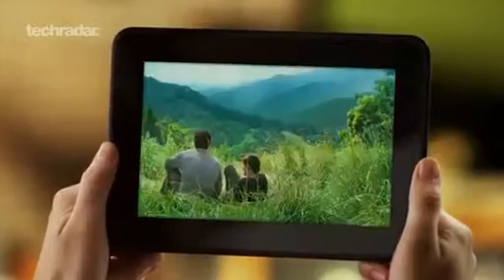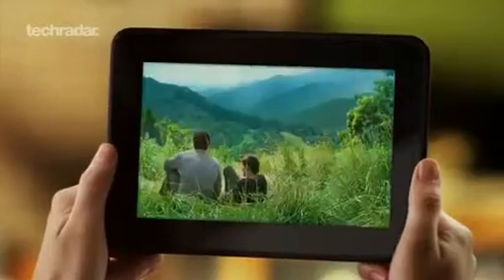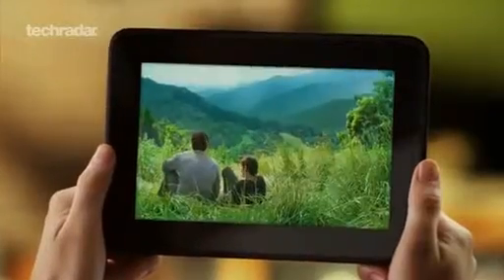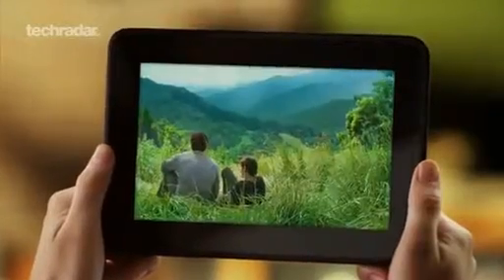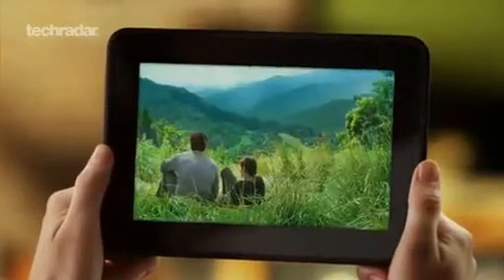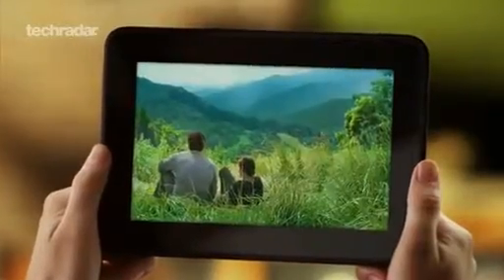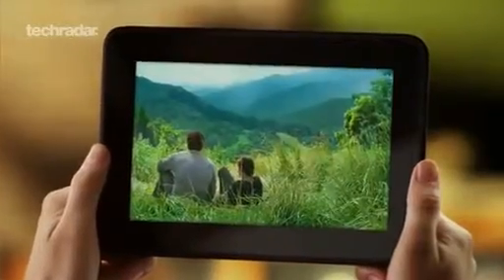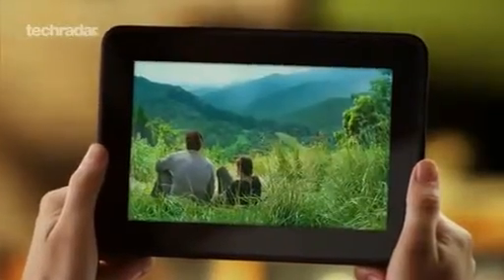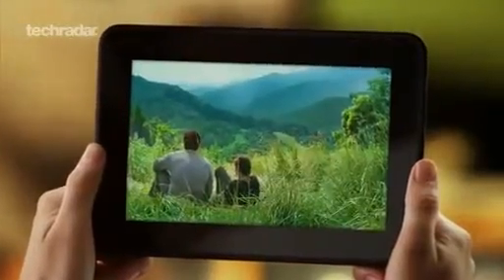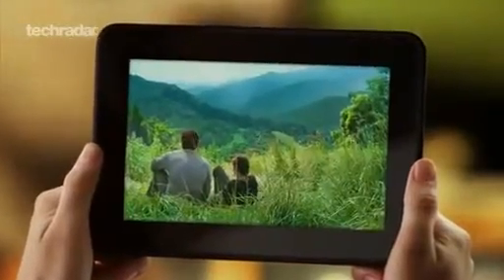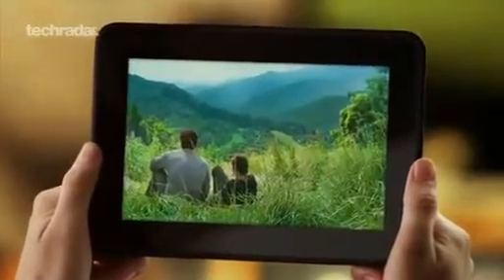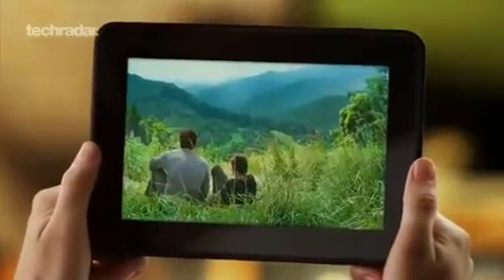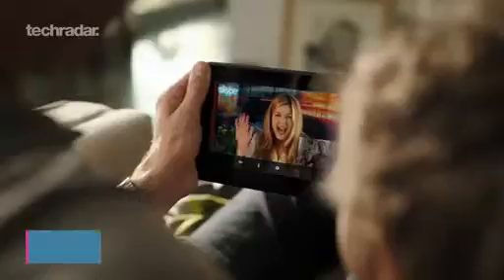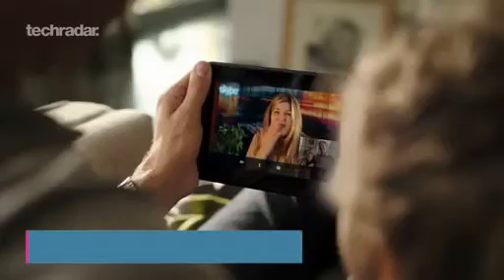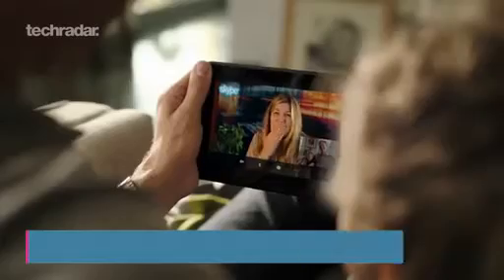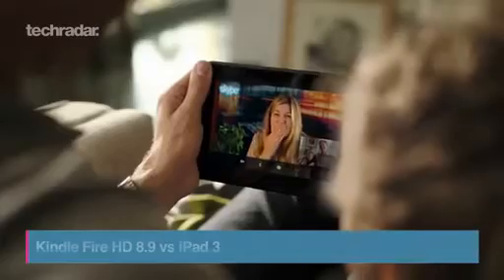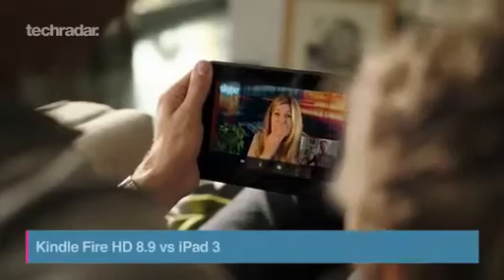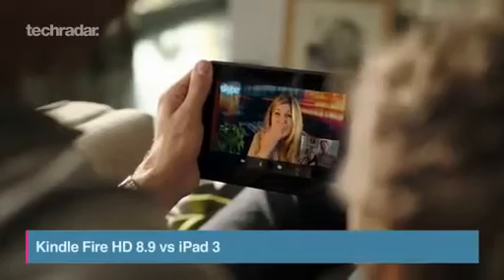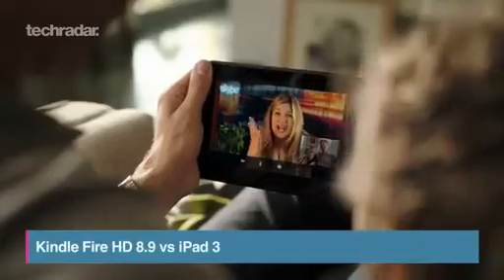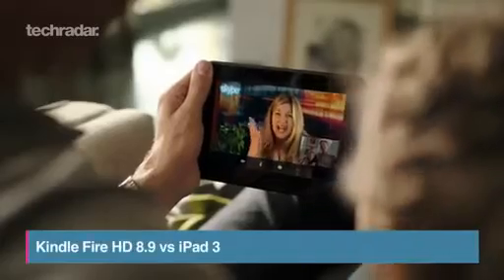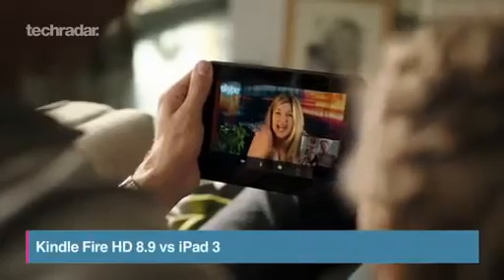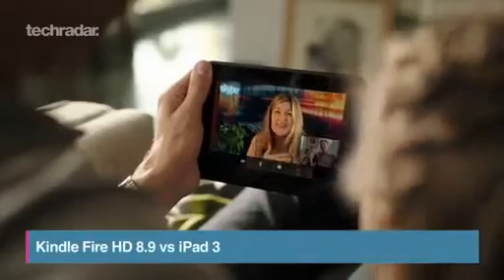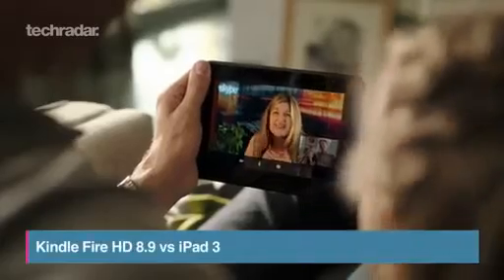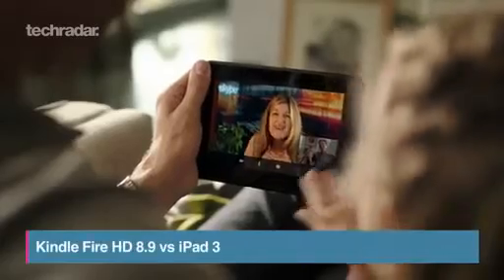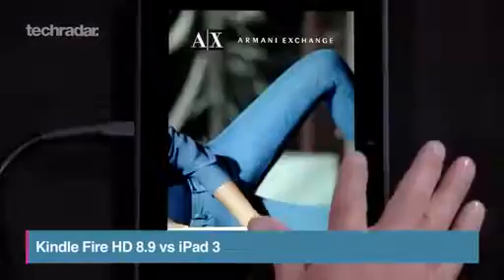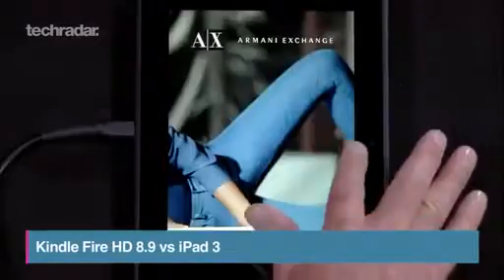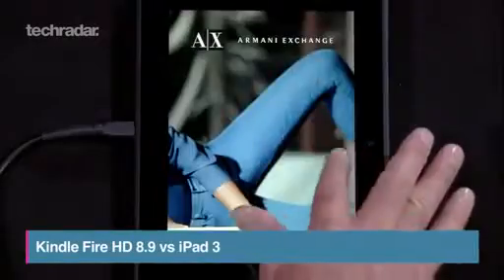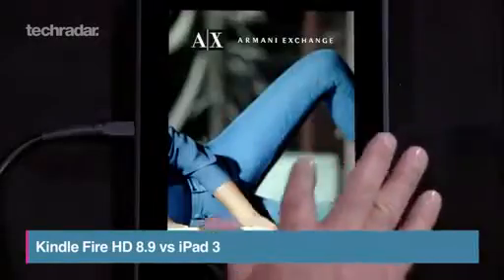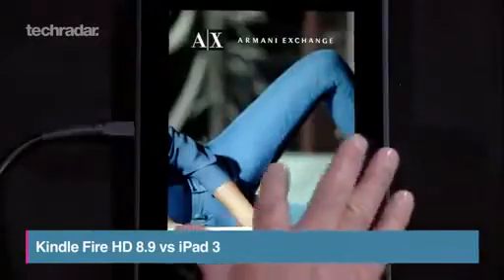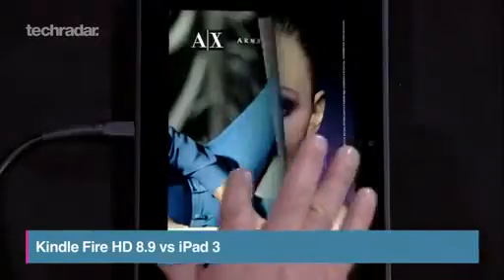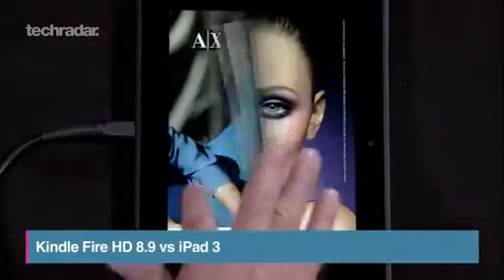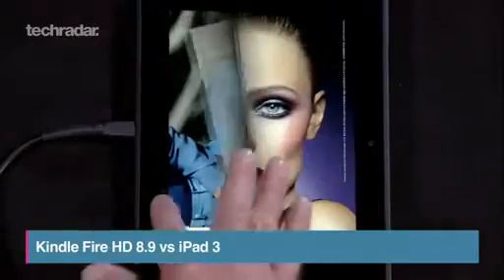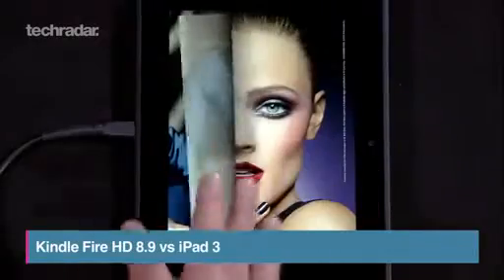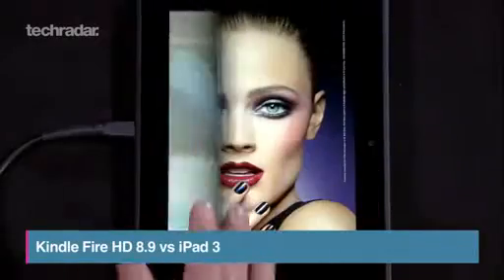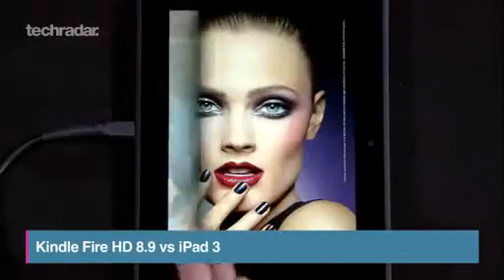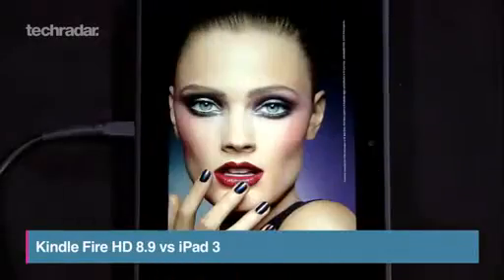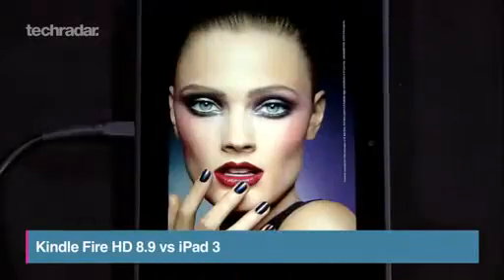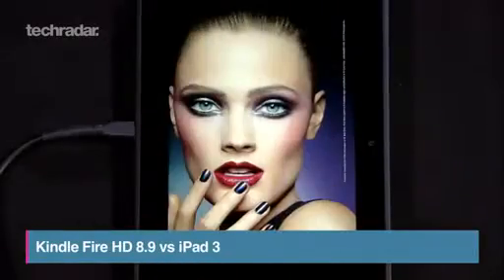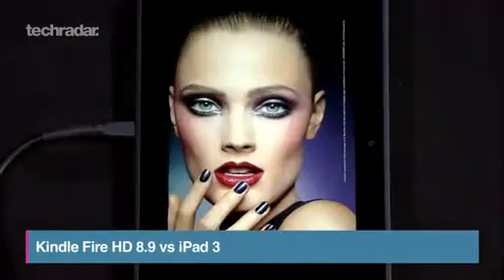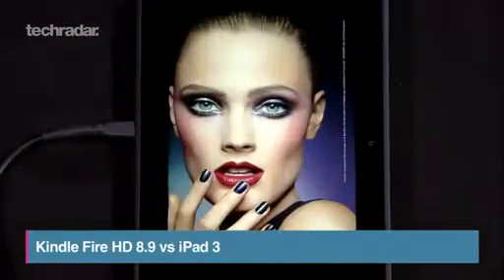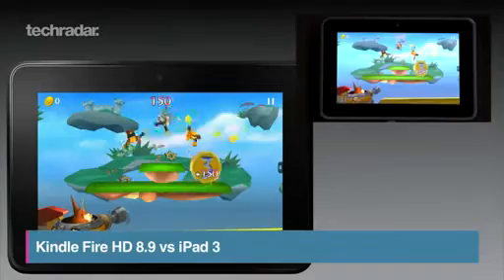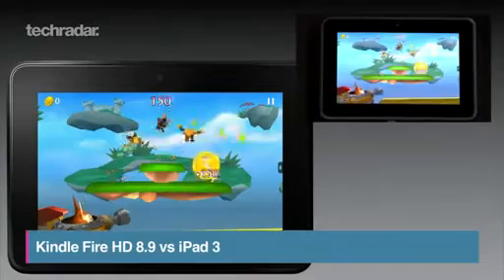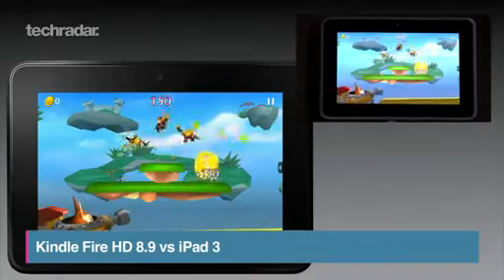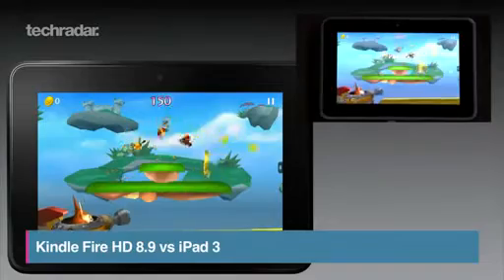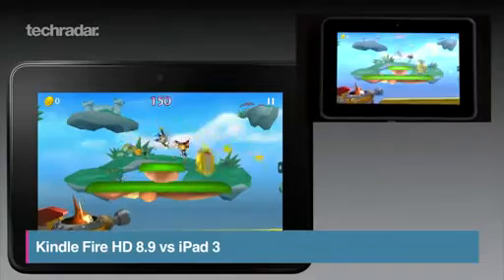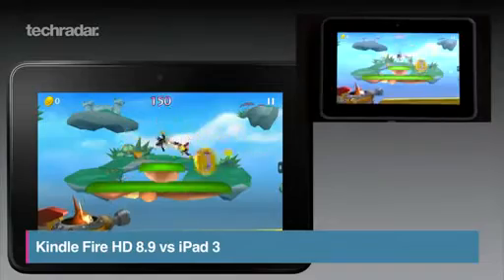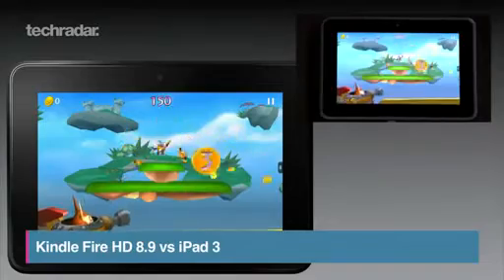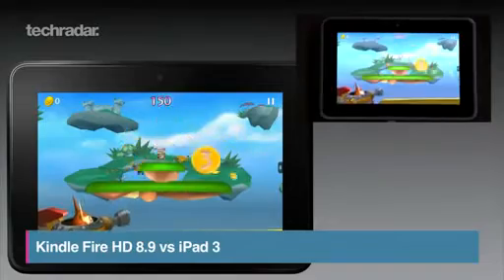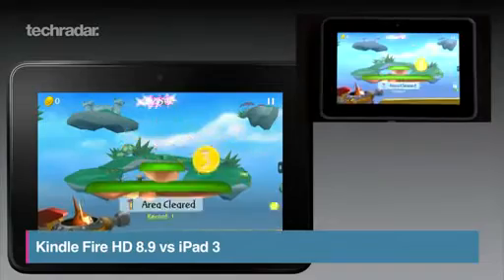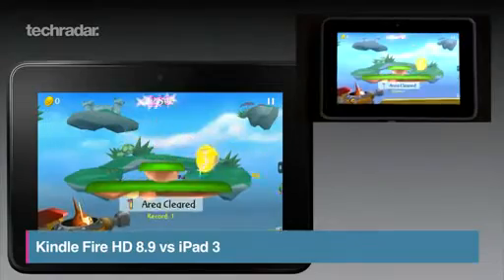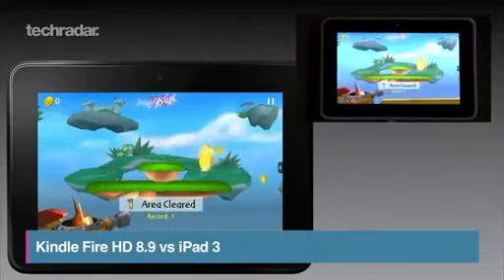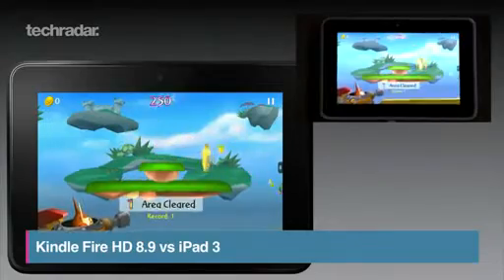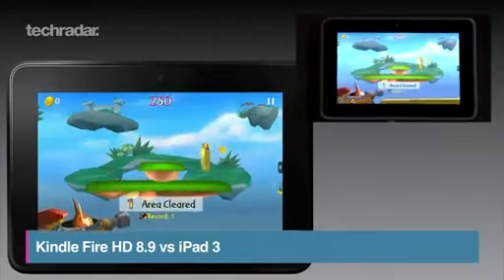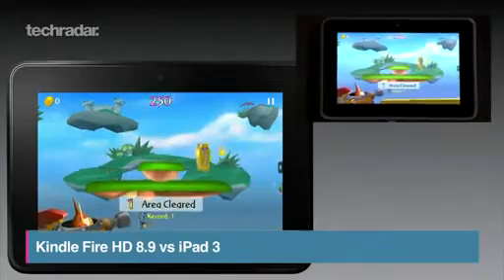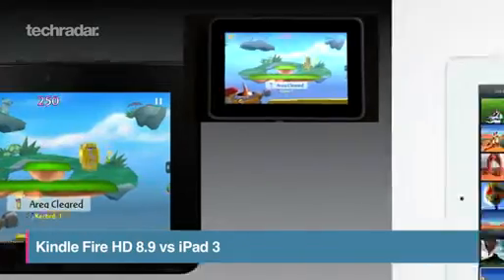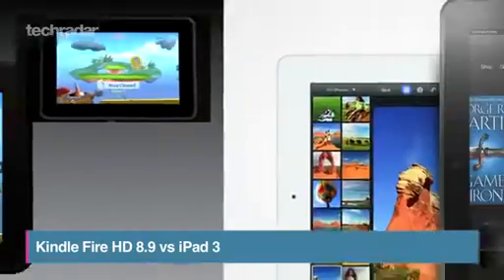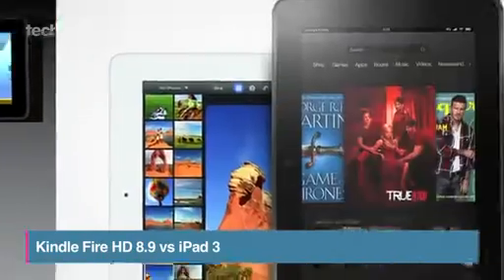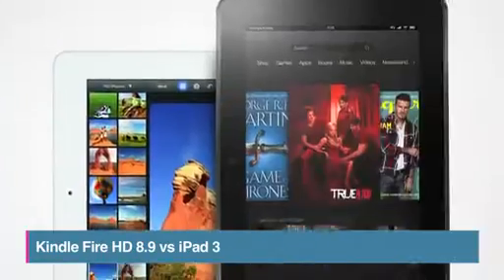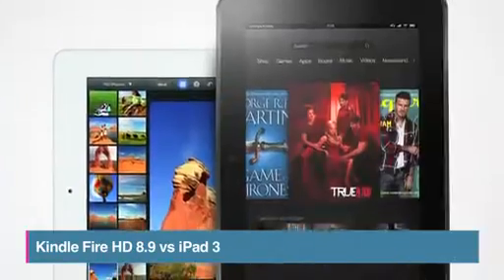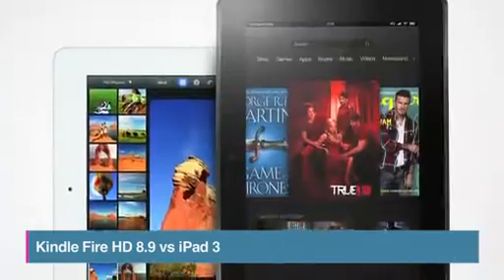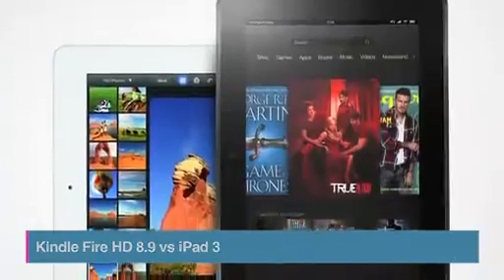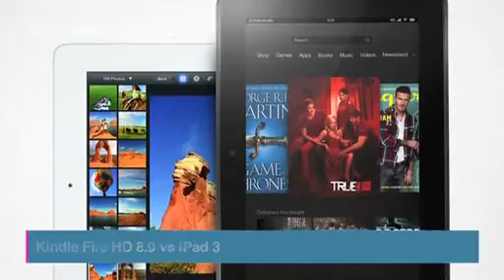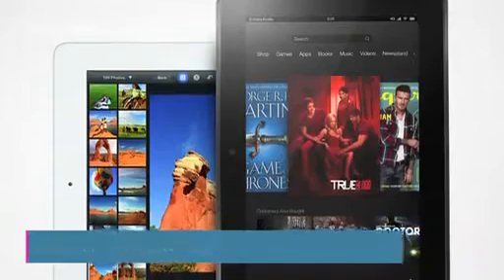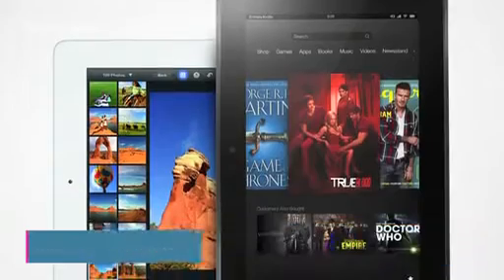The Kindle Fire has gone HD and had a rather large overhaul in the hardware department. We compare the new specs with the iPad 3.